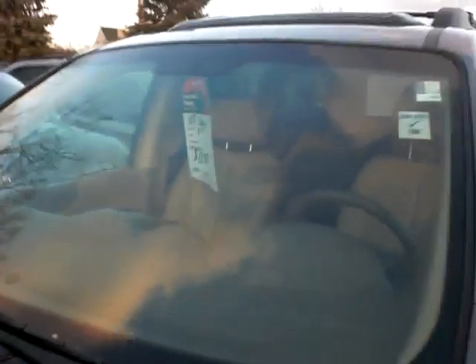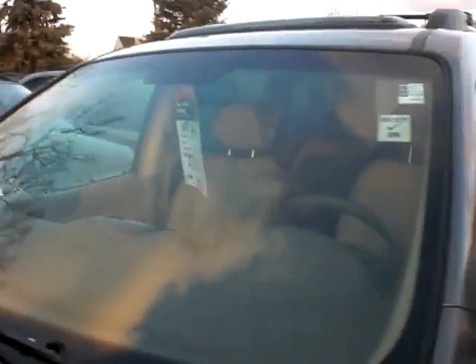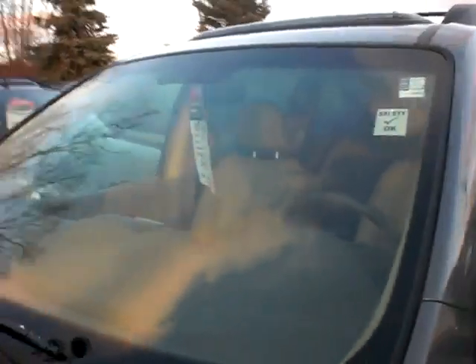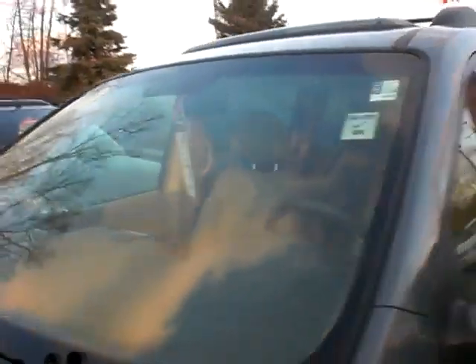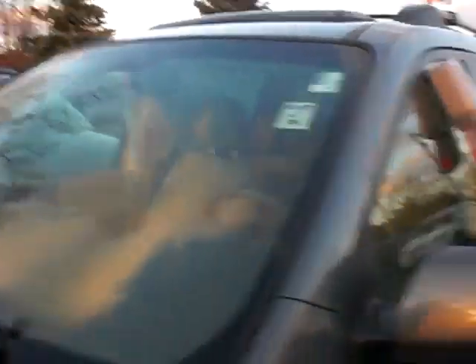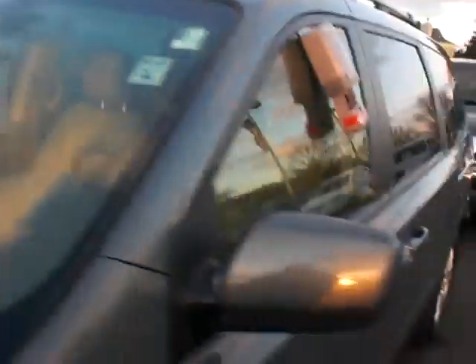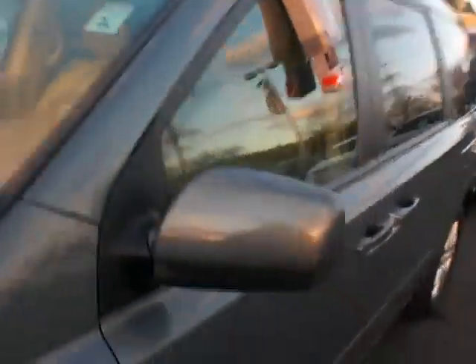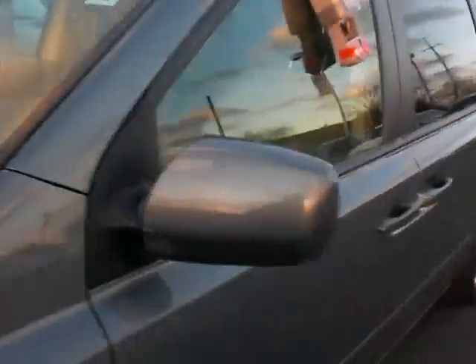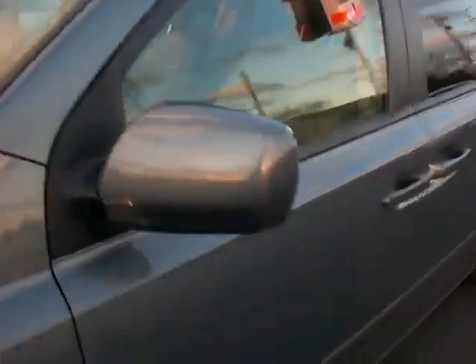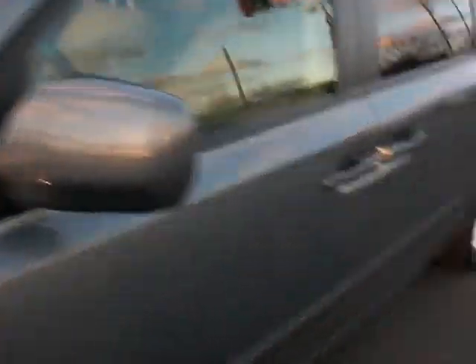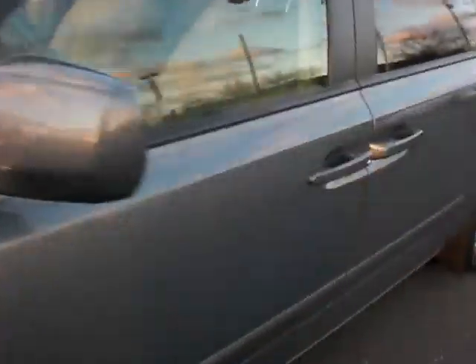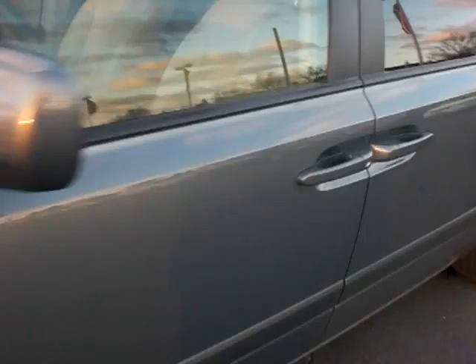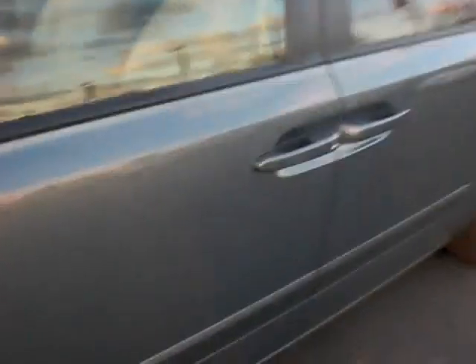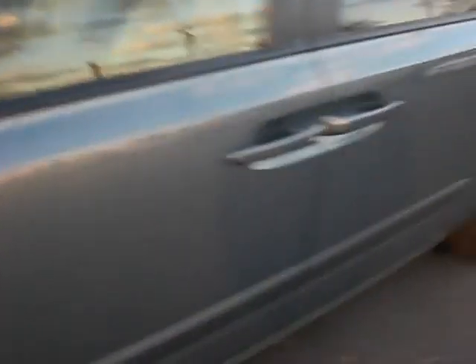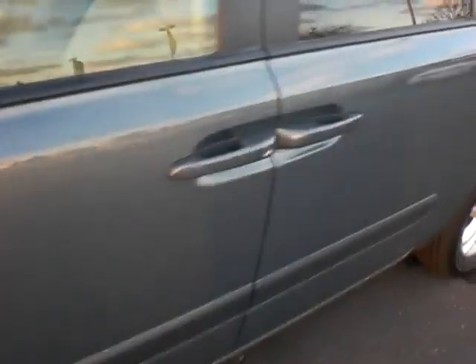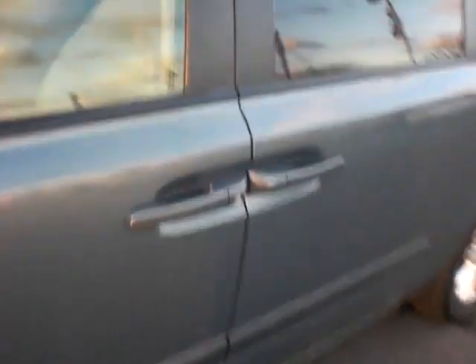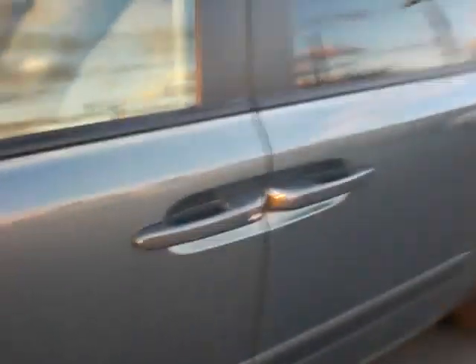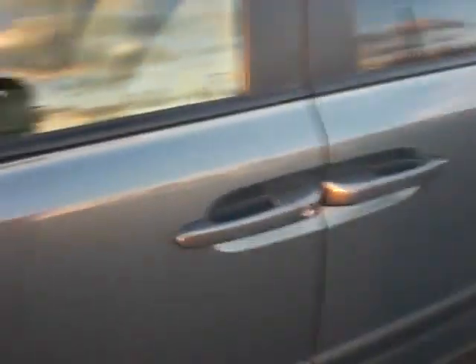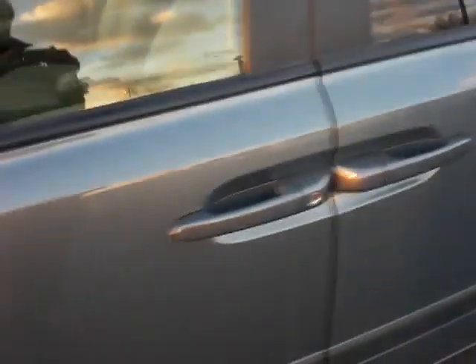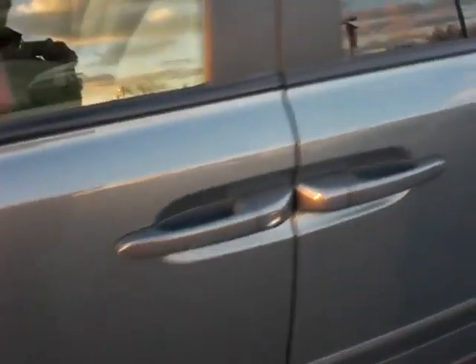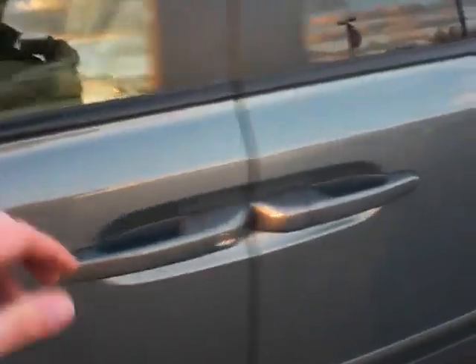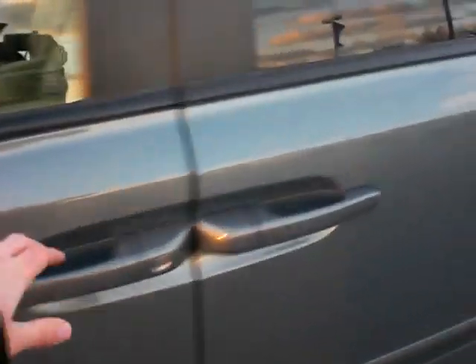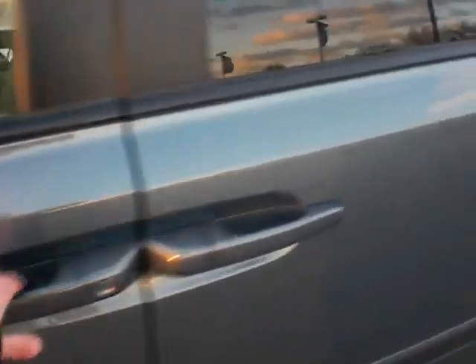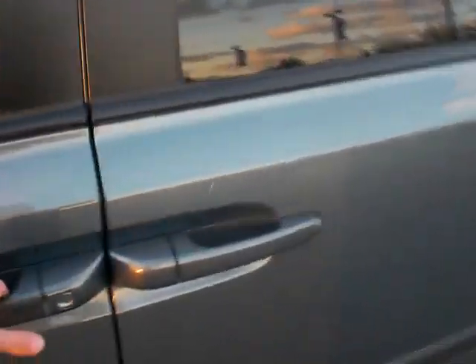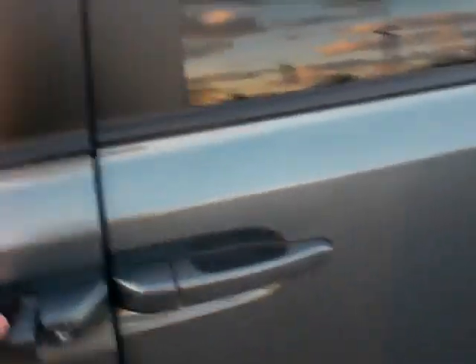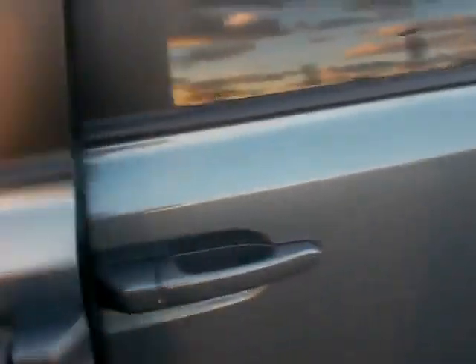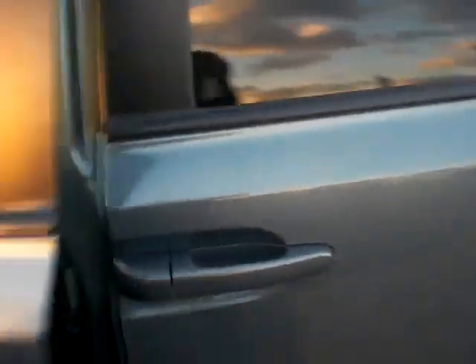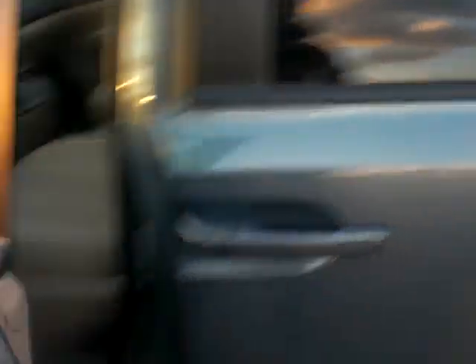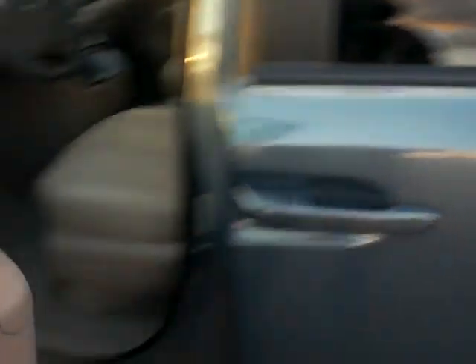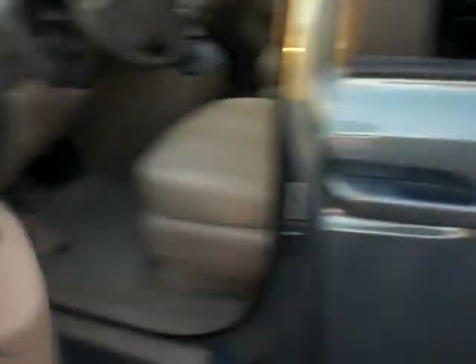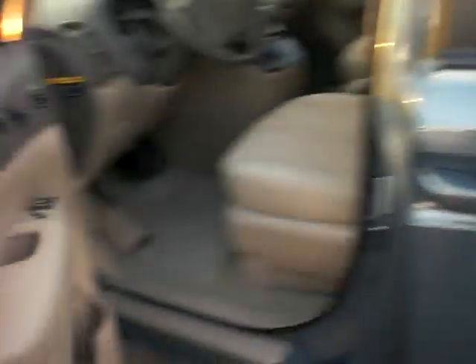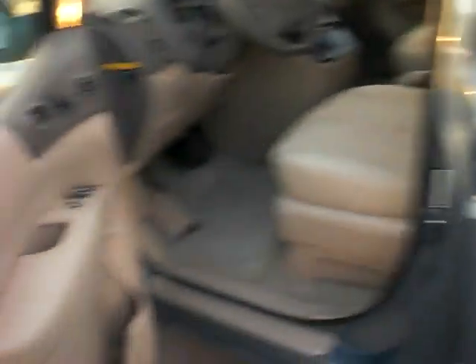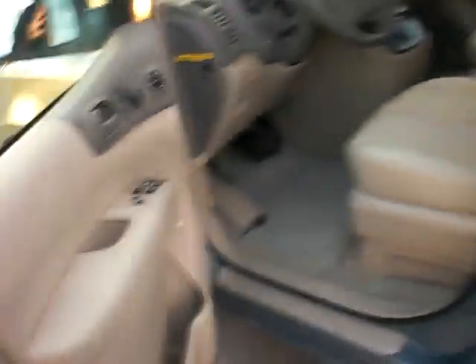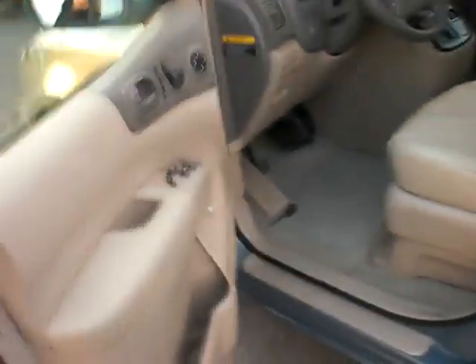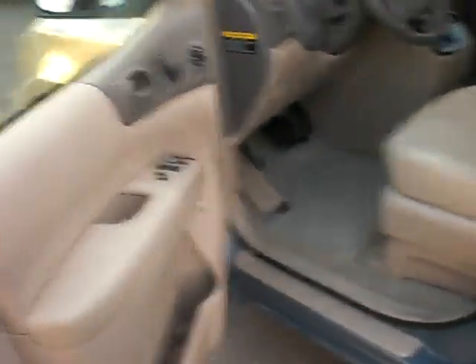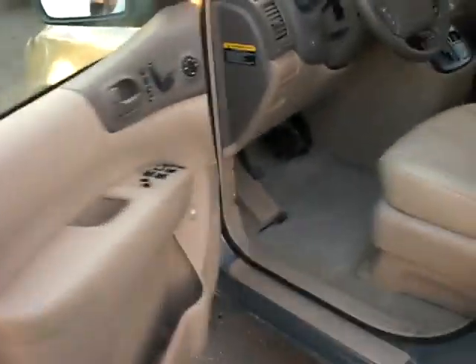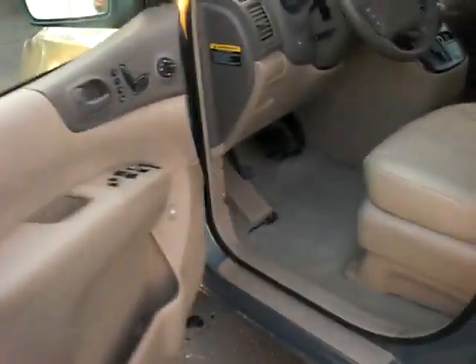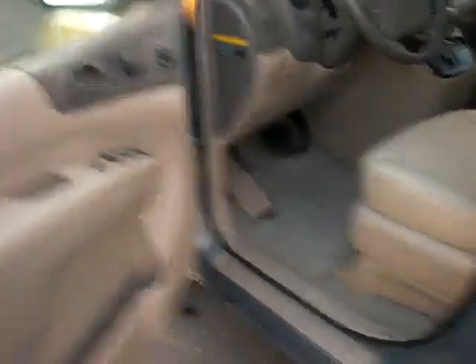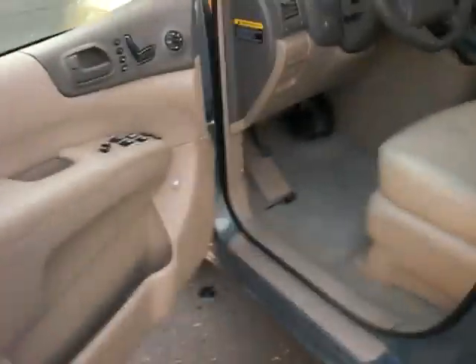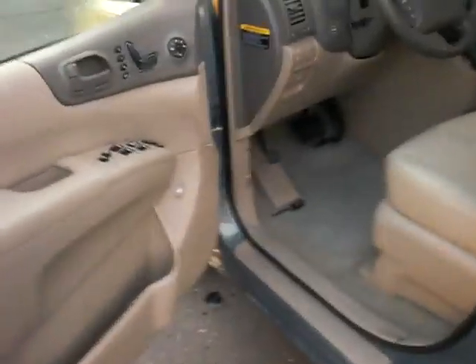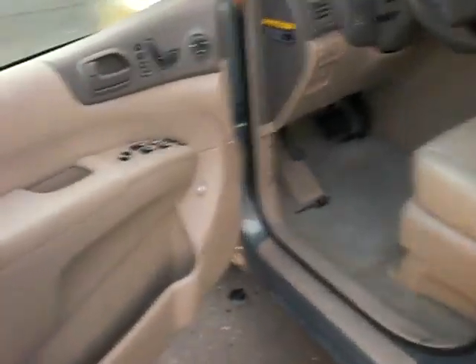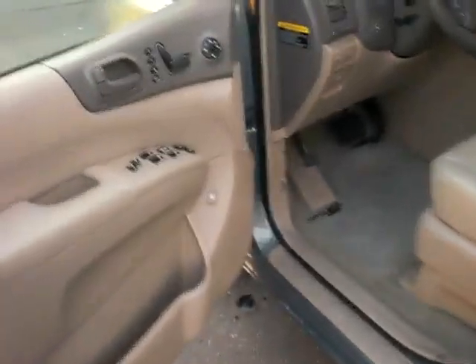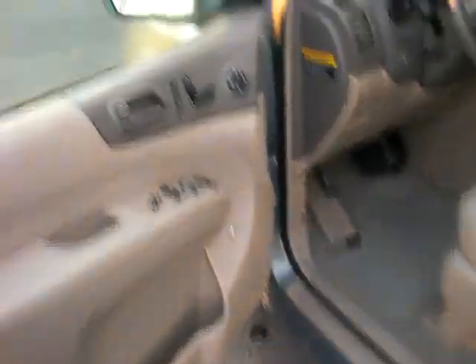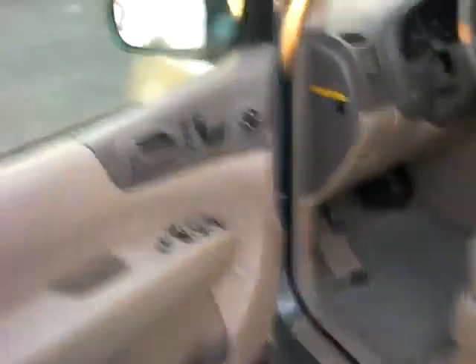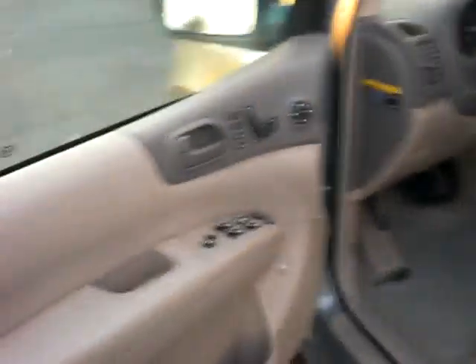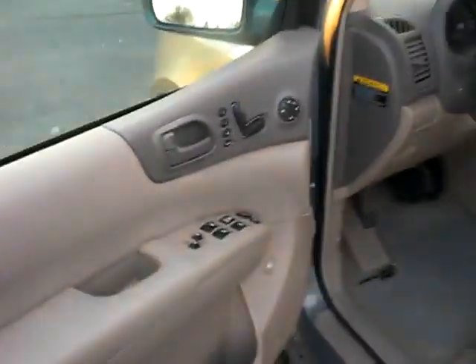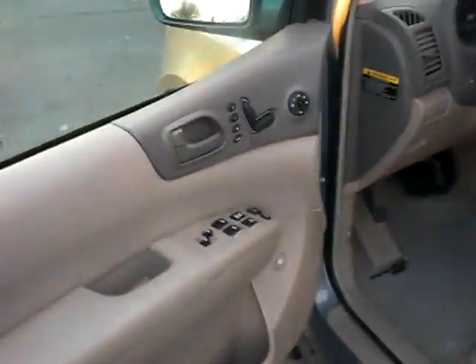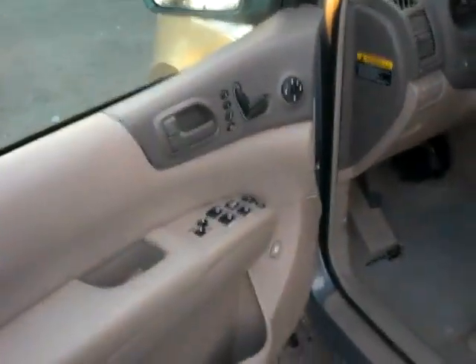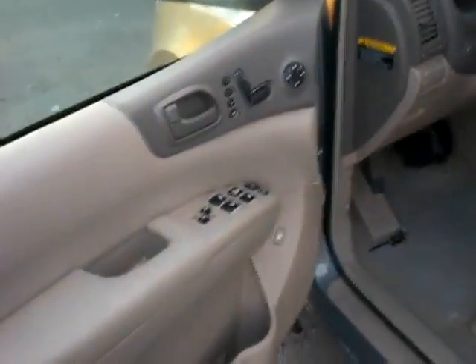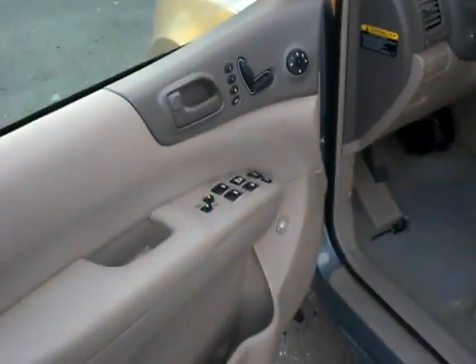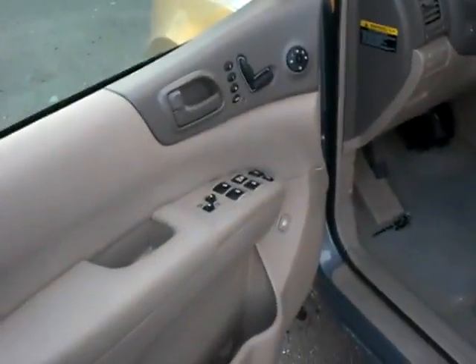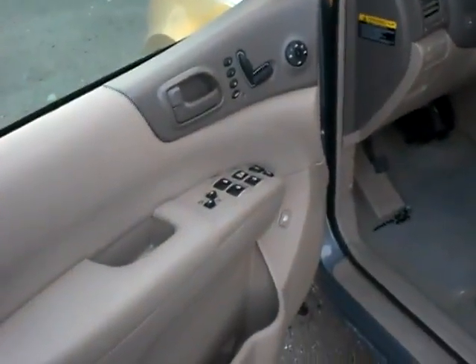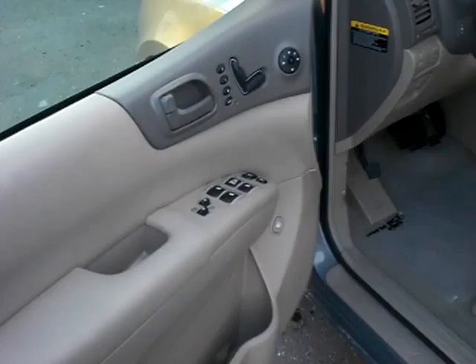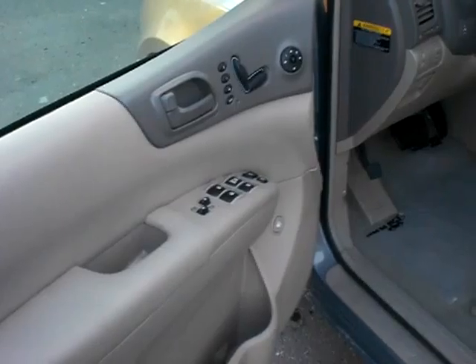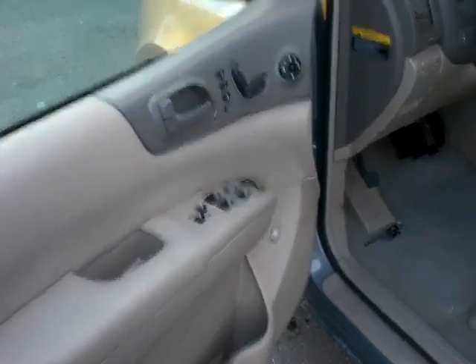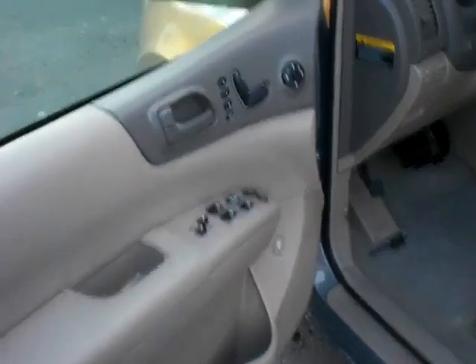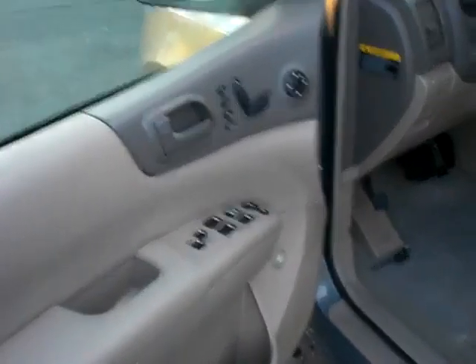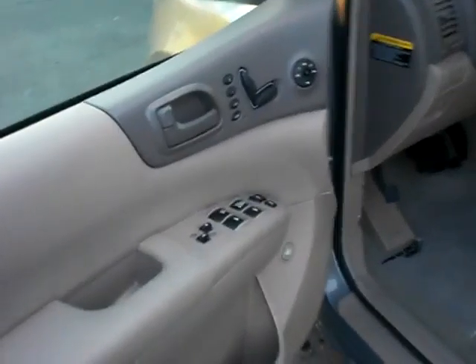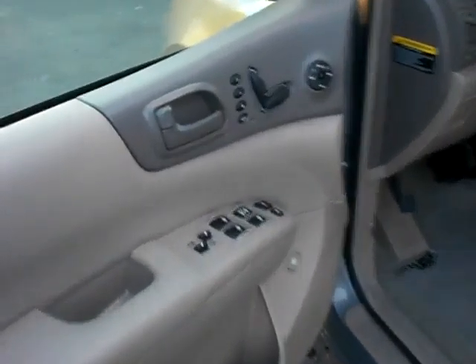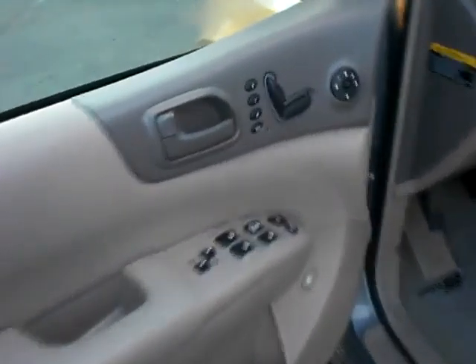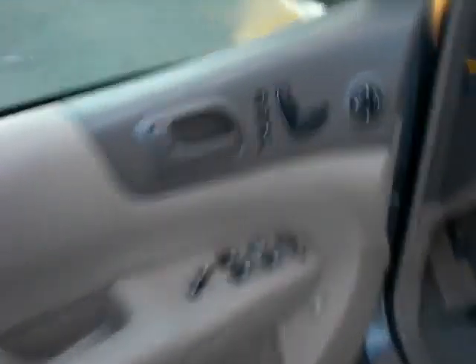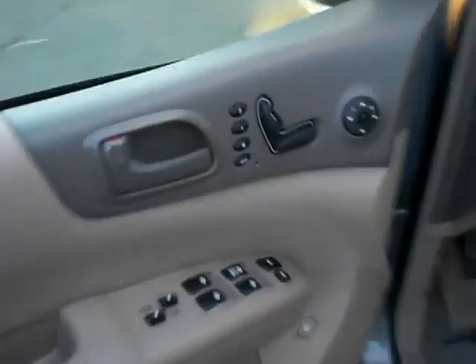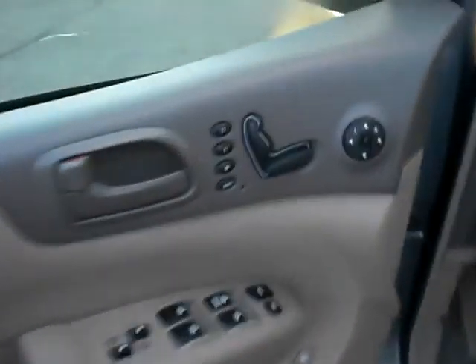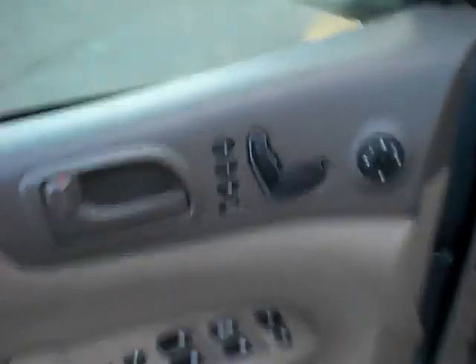You know, if you drive it — I did — it's really, really great to drive. It feels good. It still feels pretty new on there, which is nice.